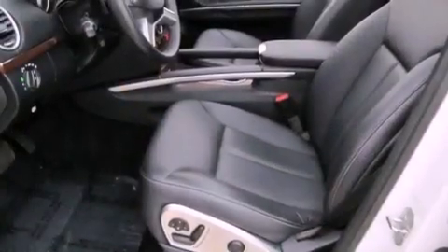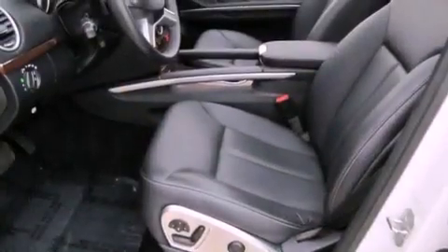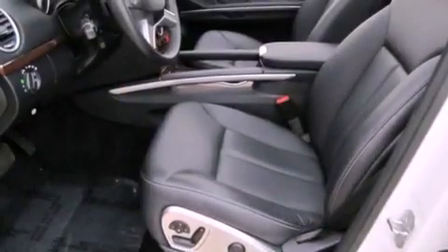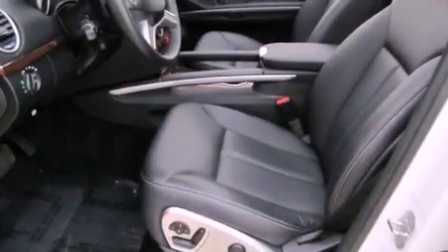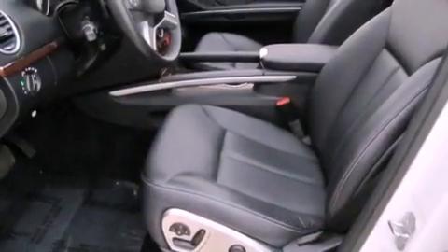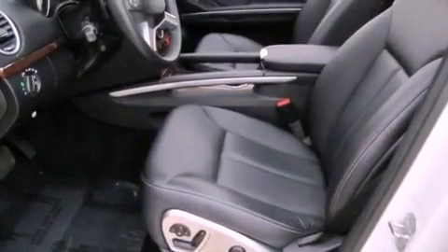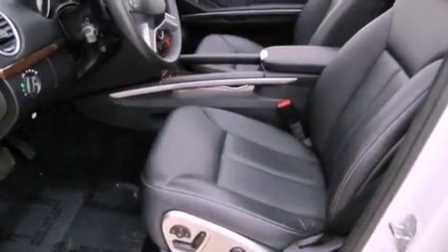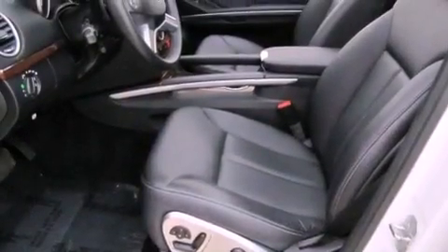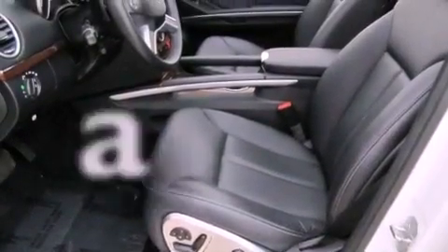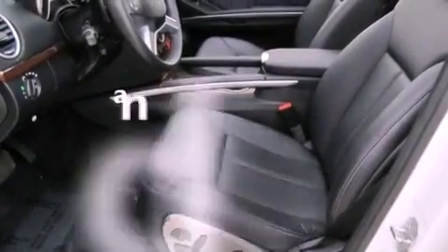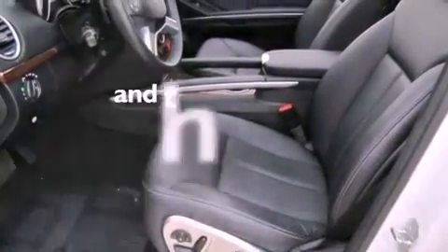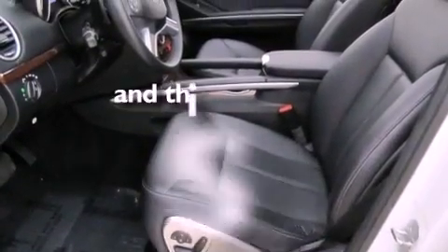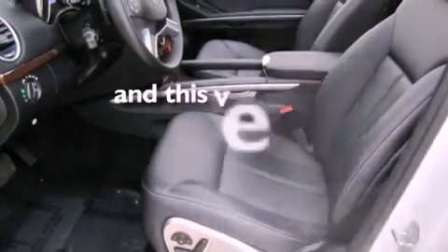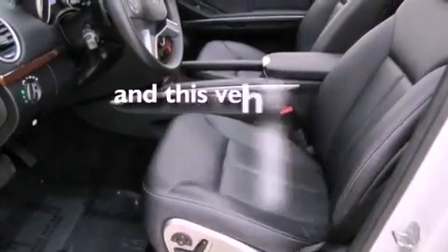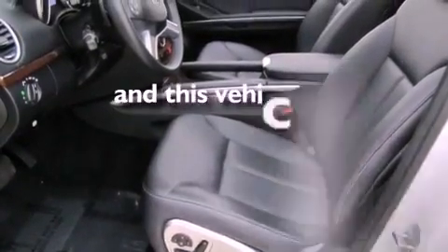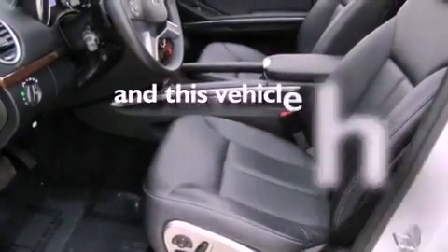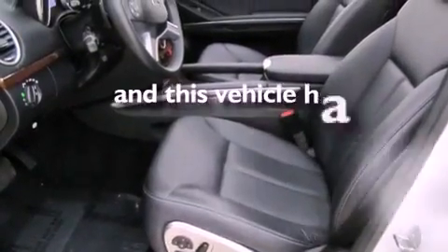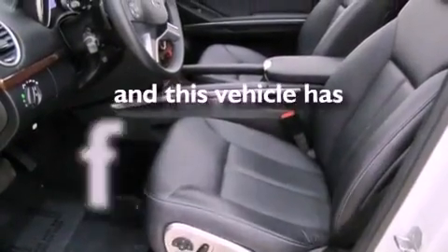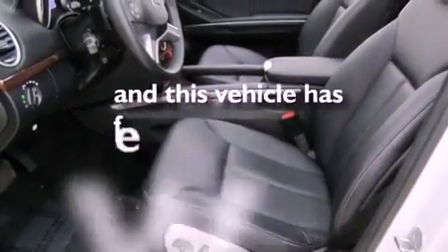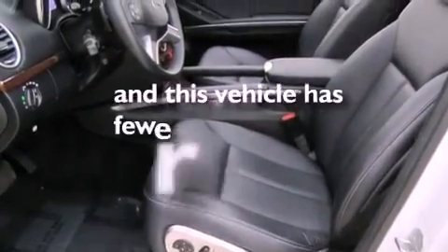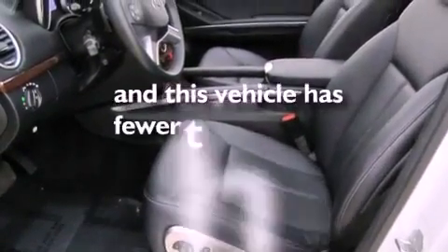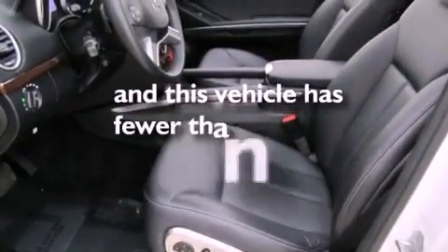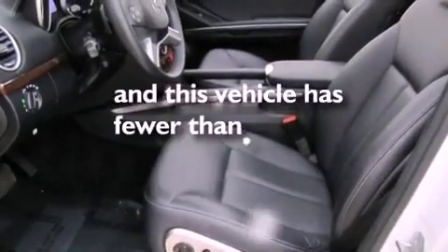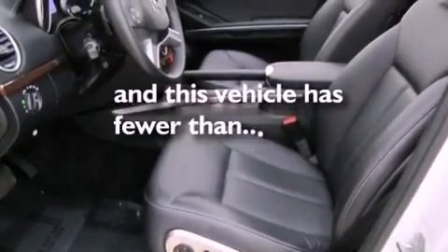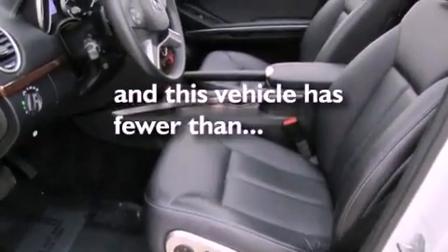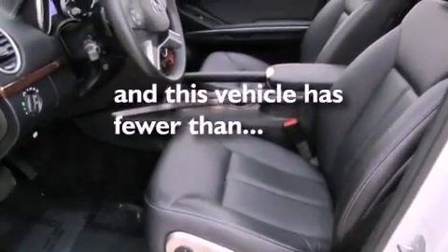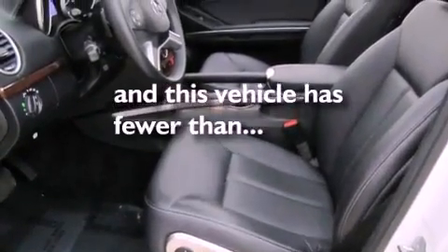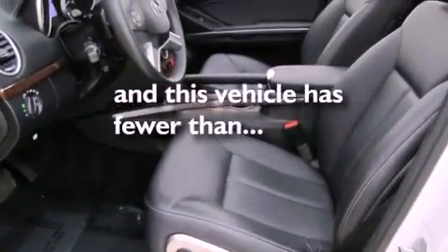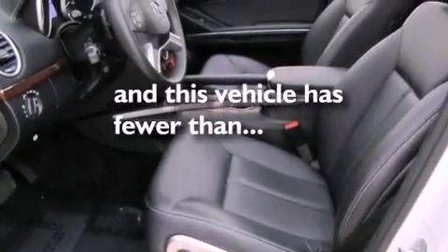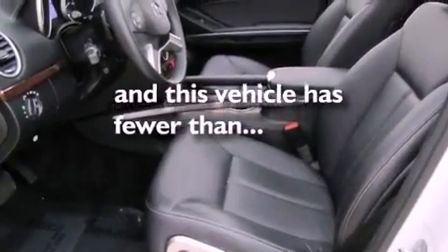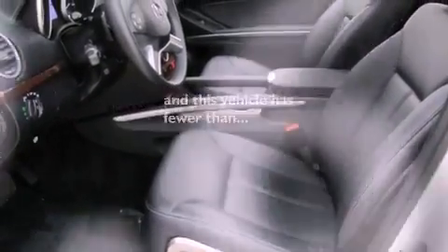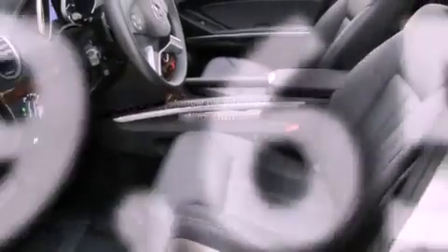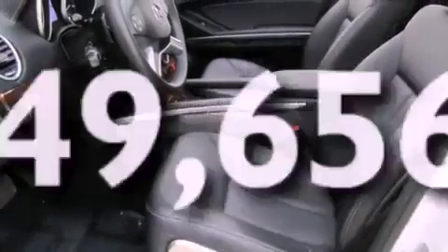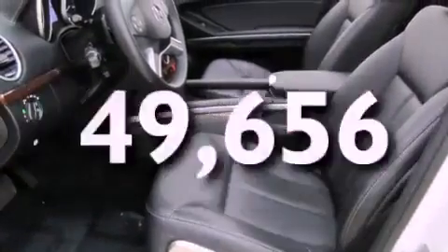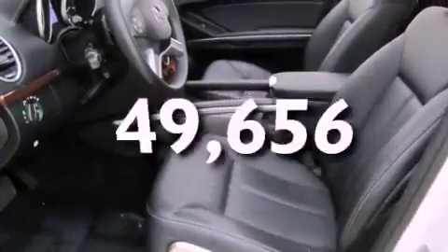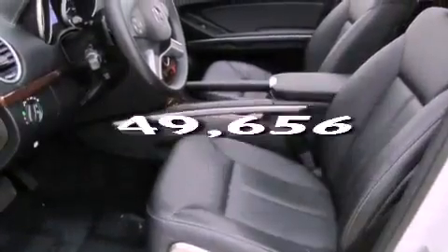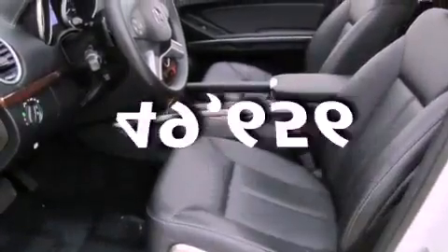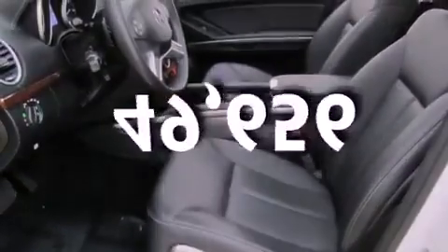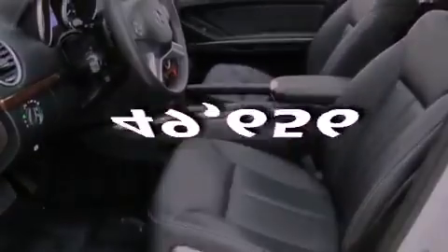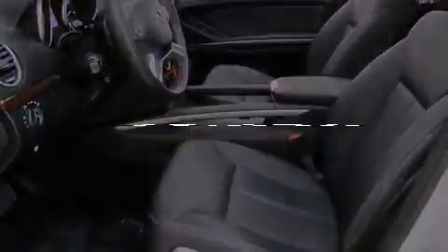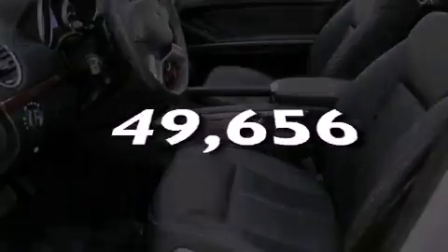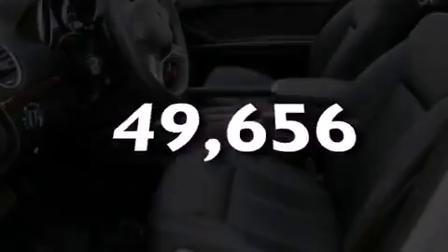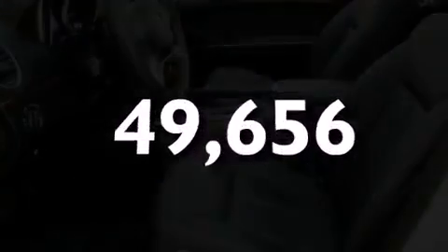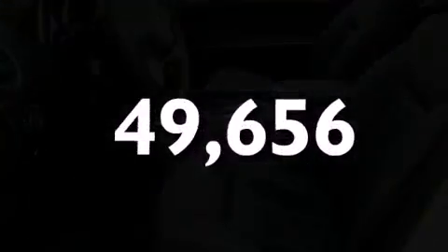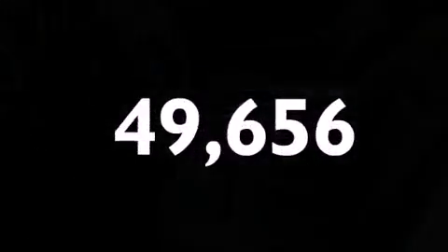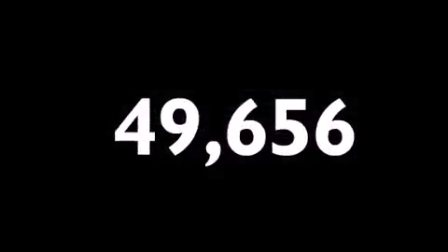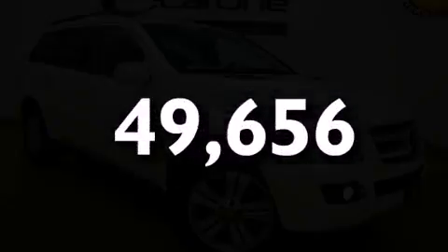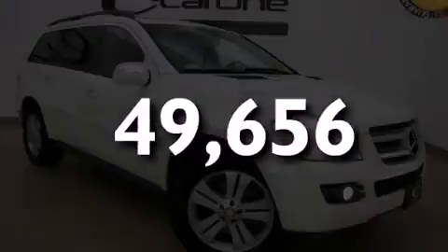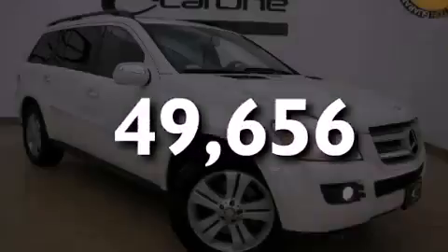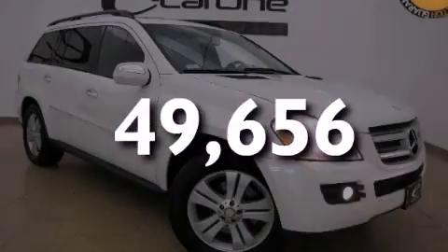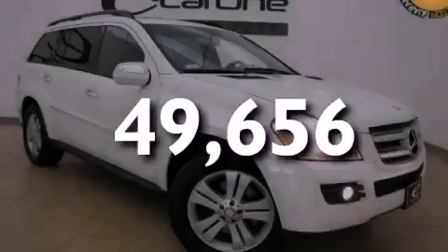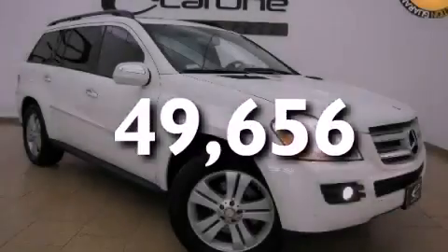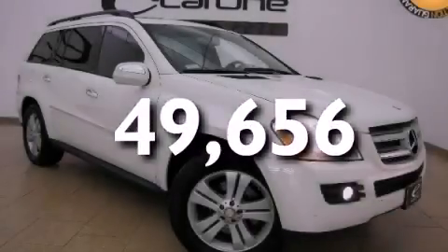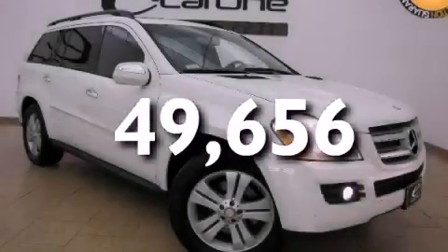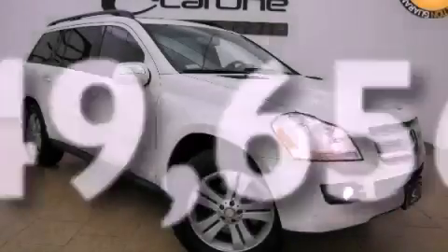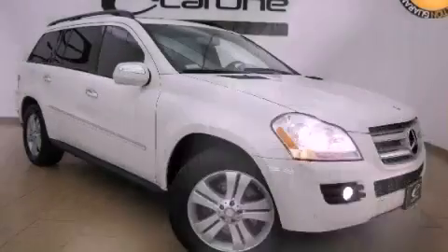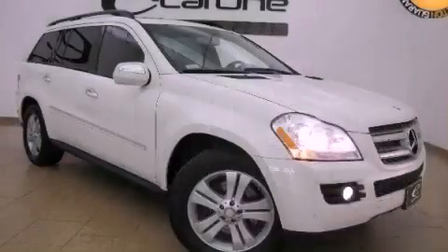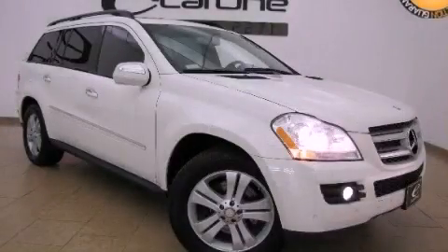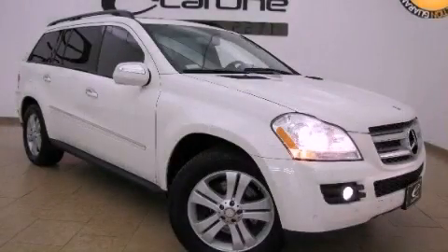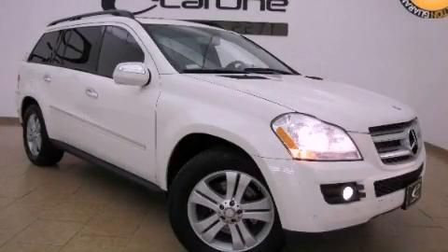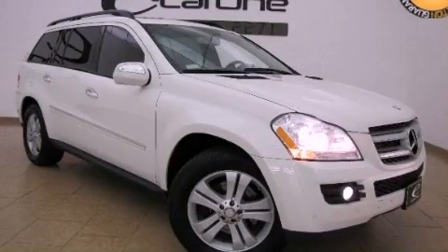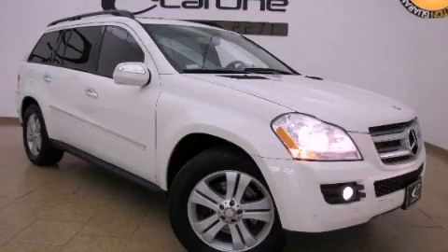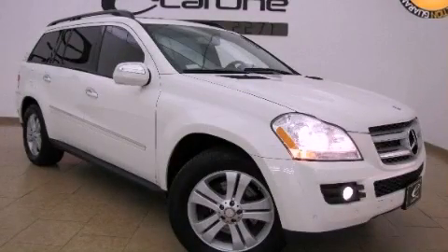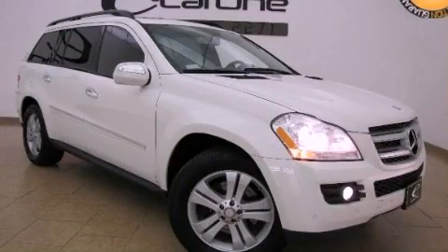This vehicle has fewer than 50,000 miles on the odometer. Contact us today to arrange your test drive.